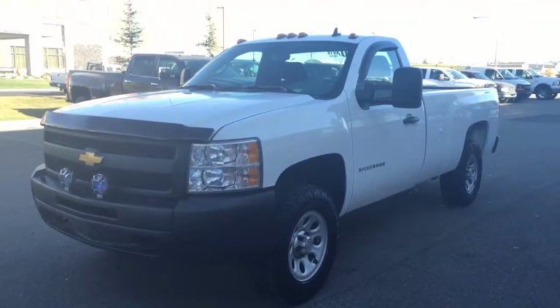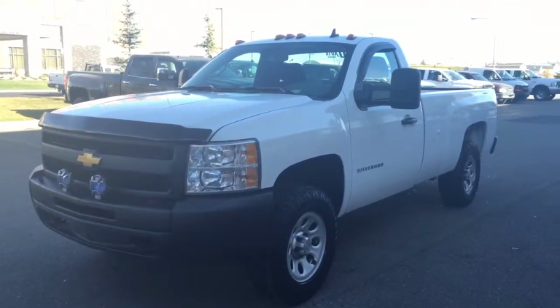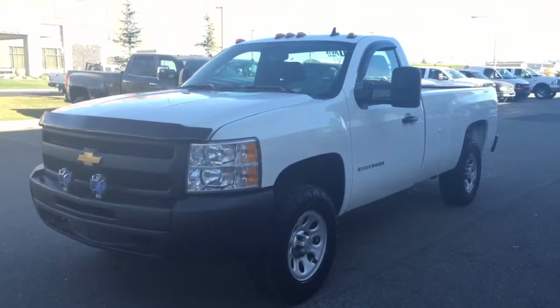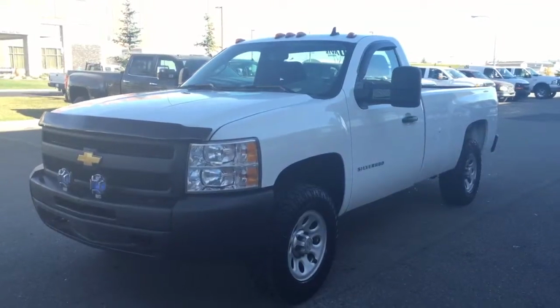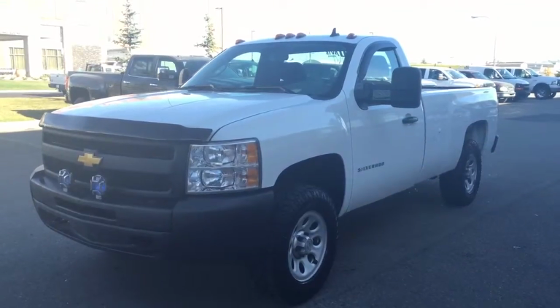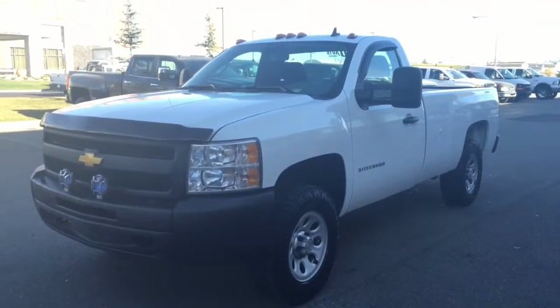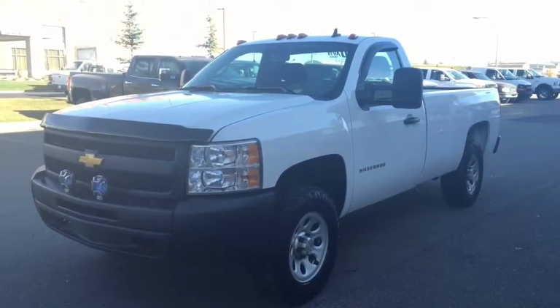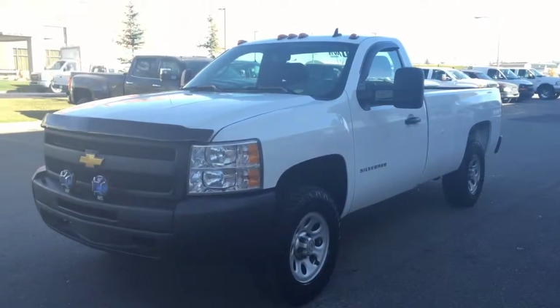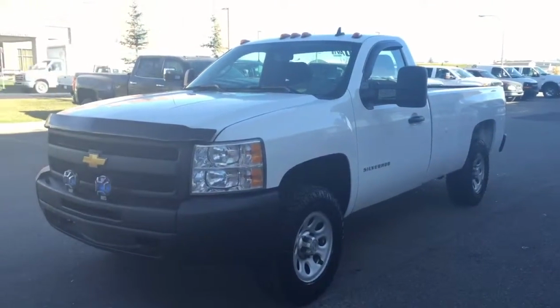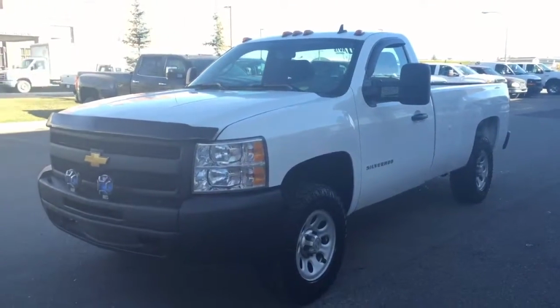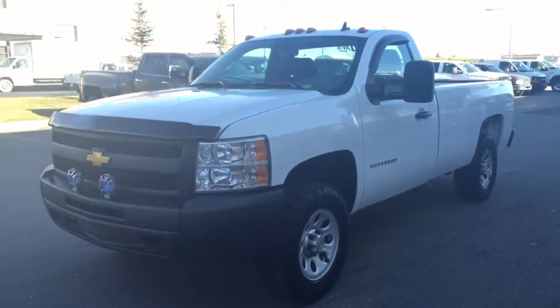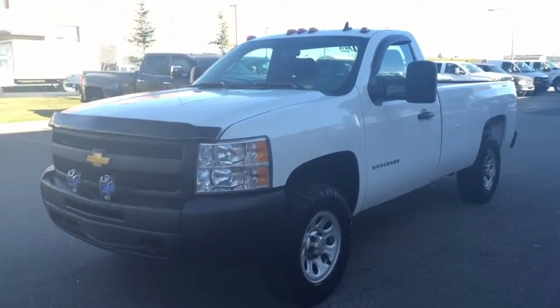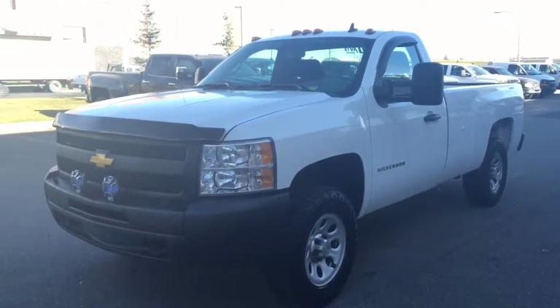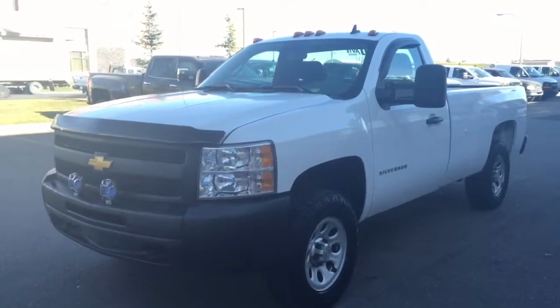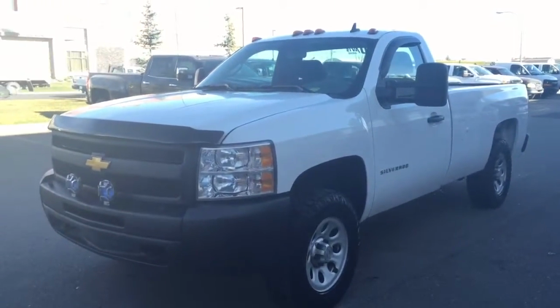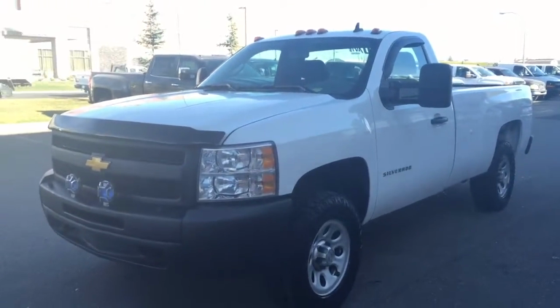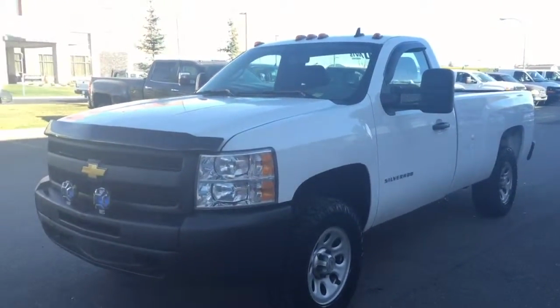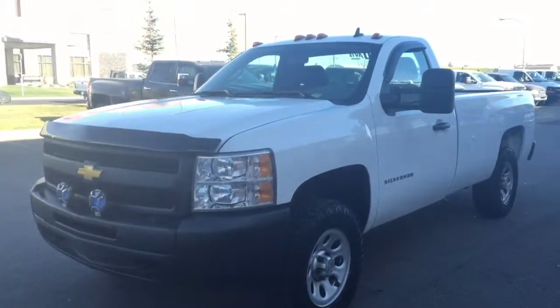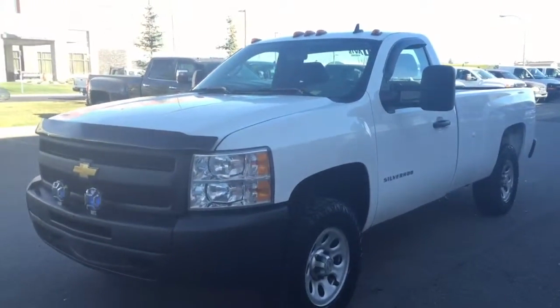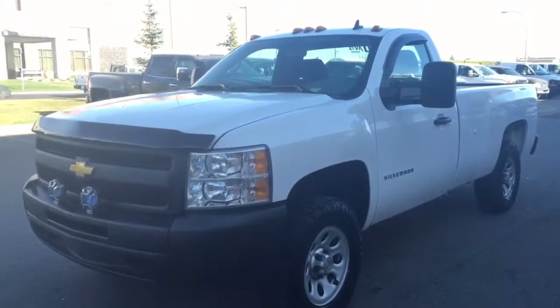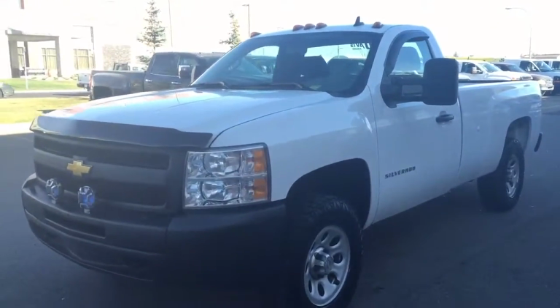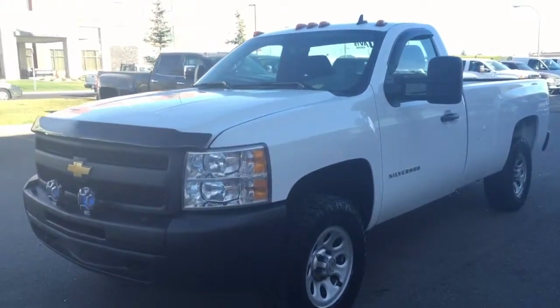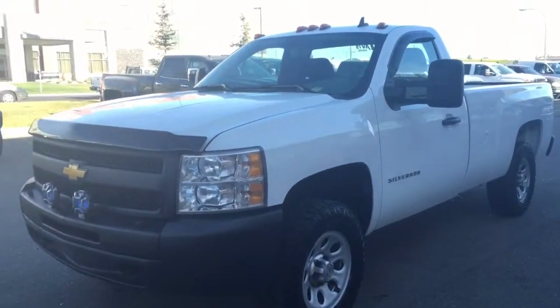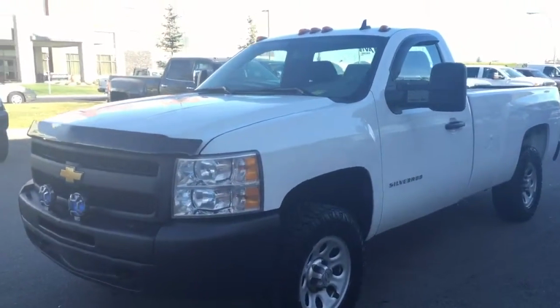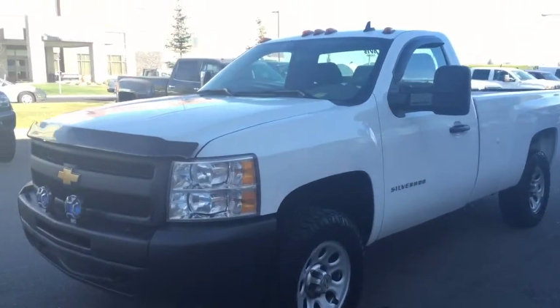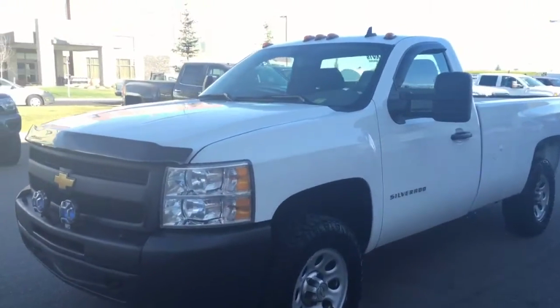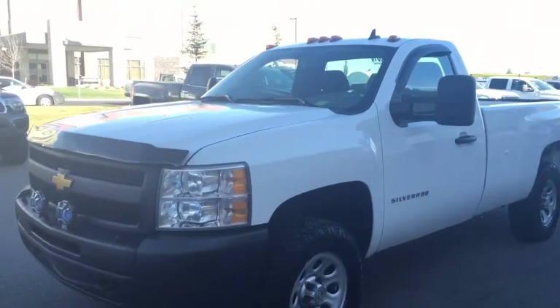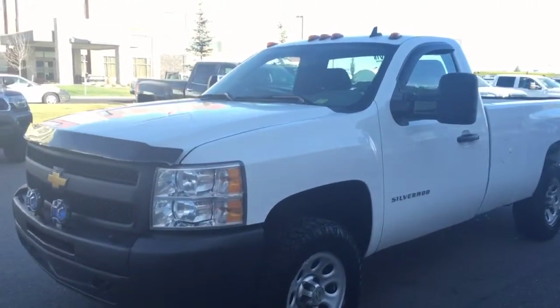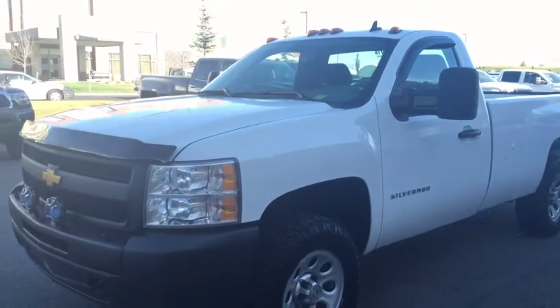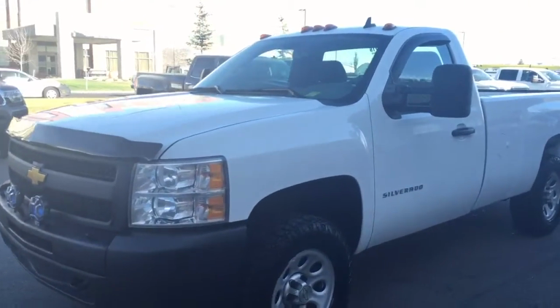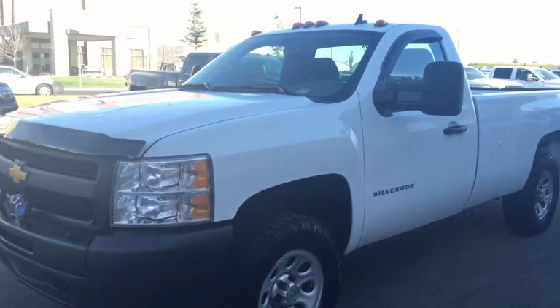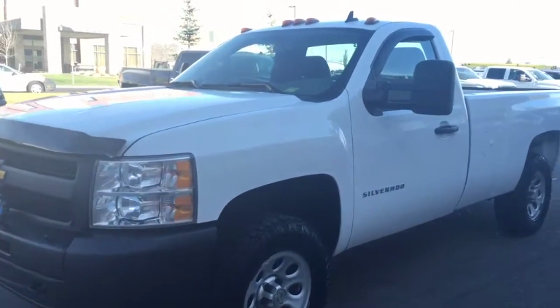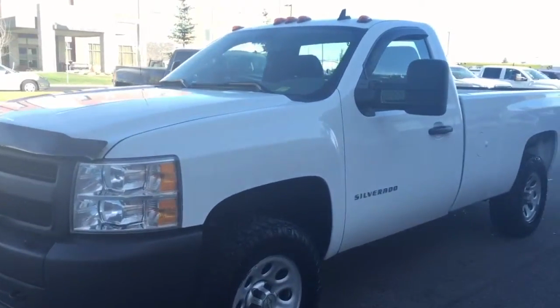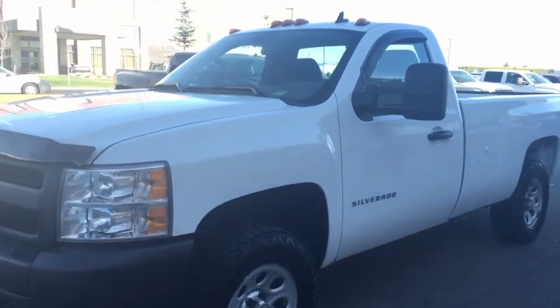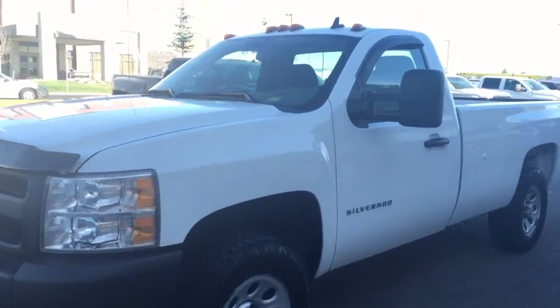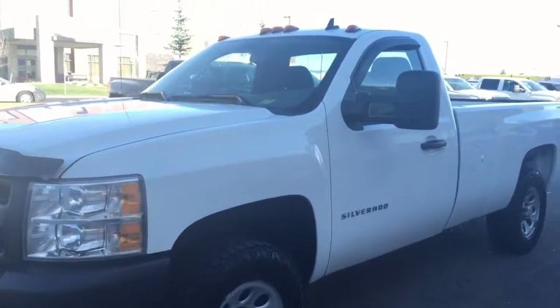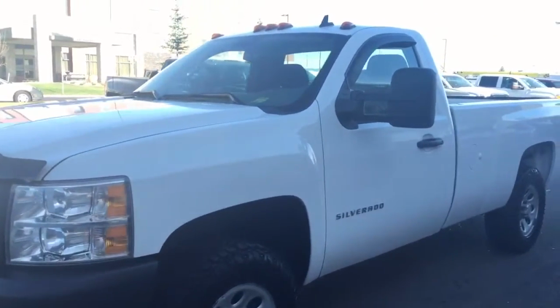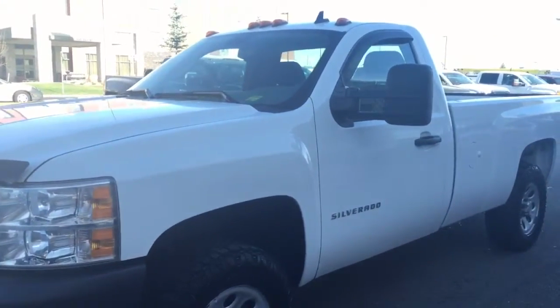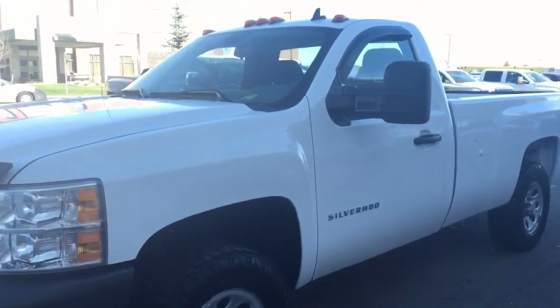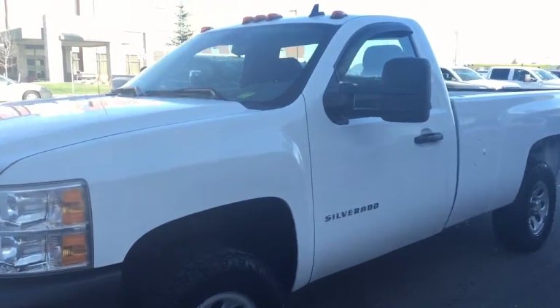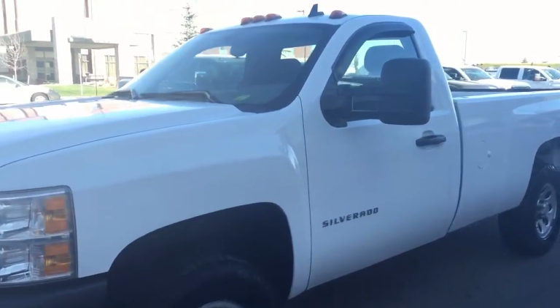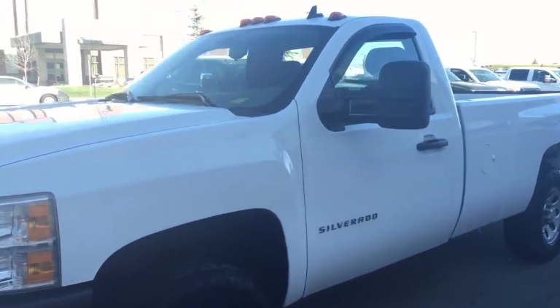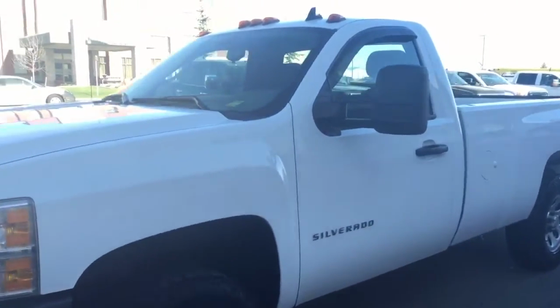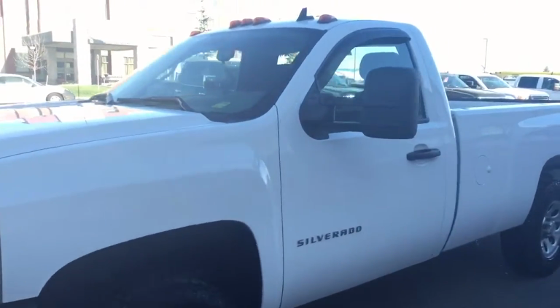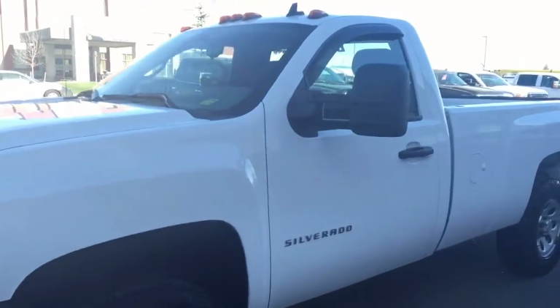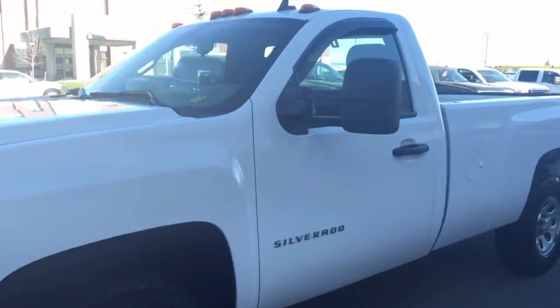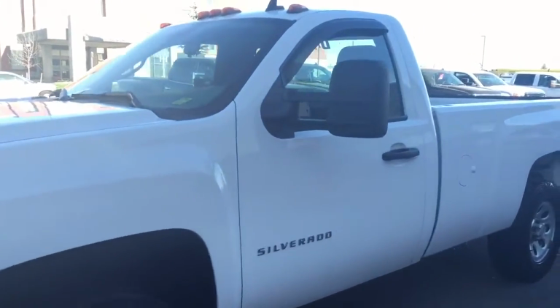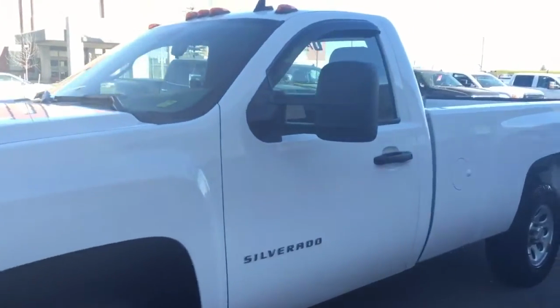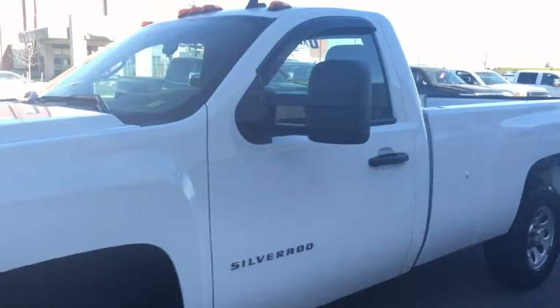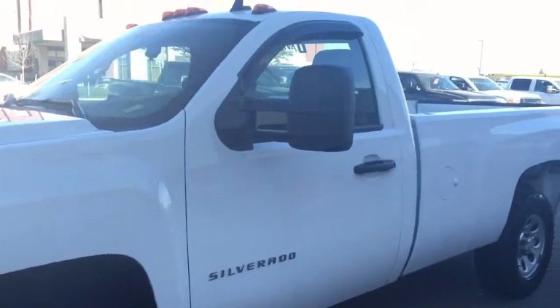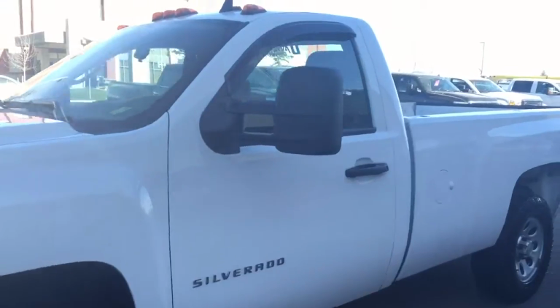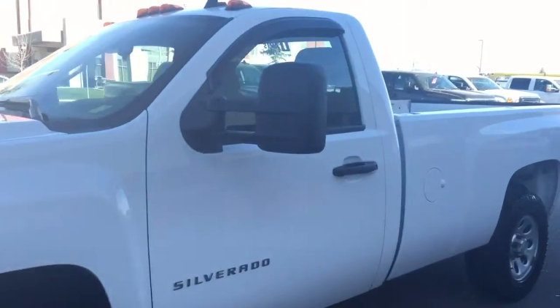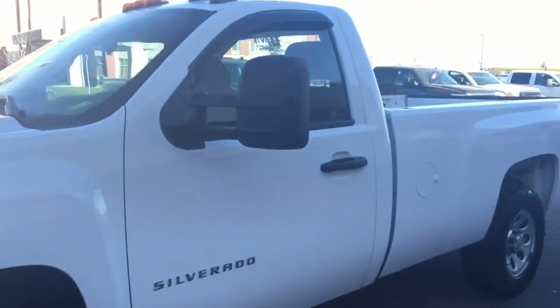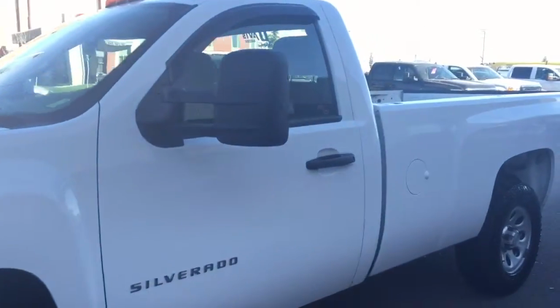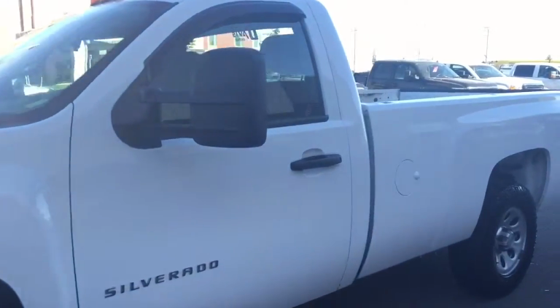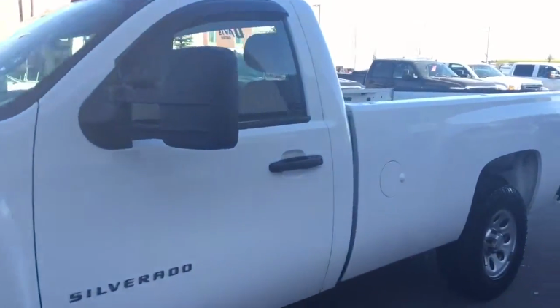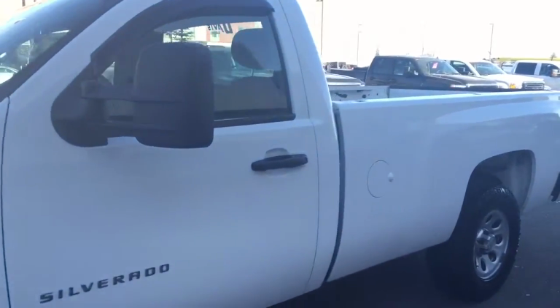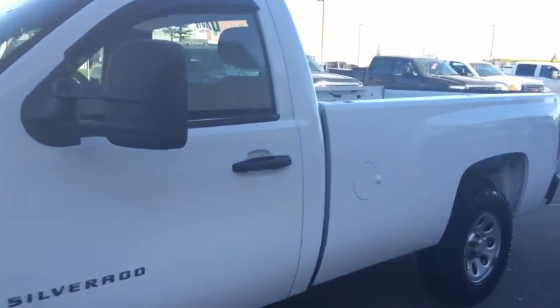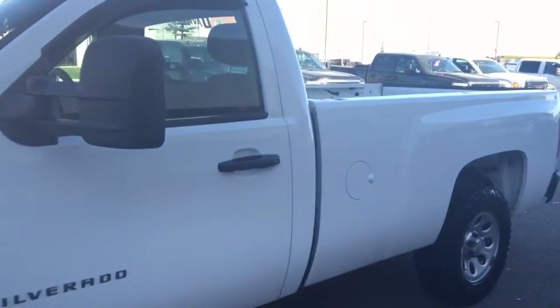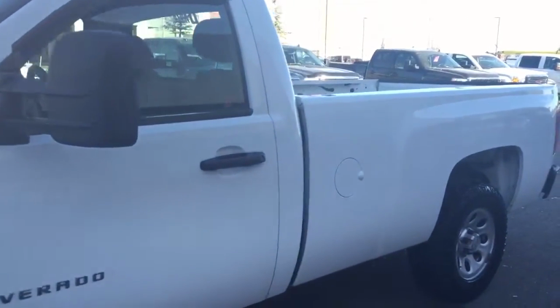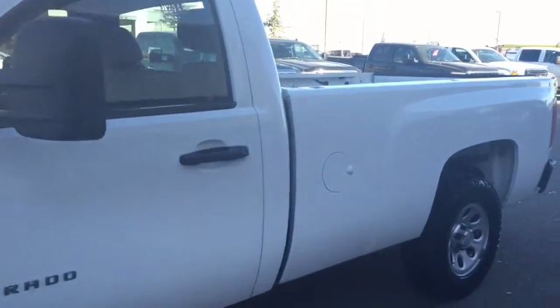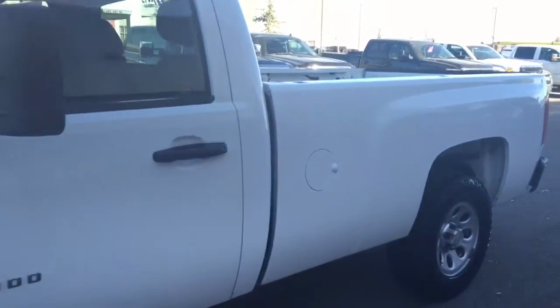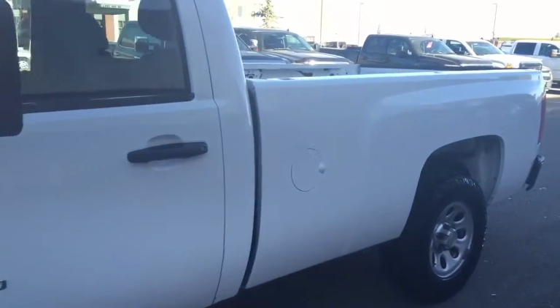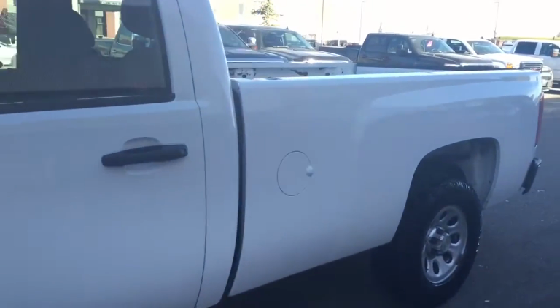Welcome to Davis Chevrolet. This is a pre-owned 2011 Chevrolet Silverado in the color white.